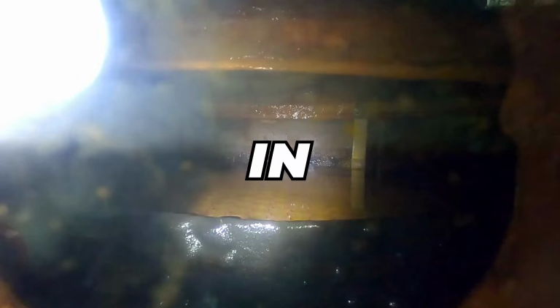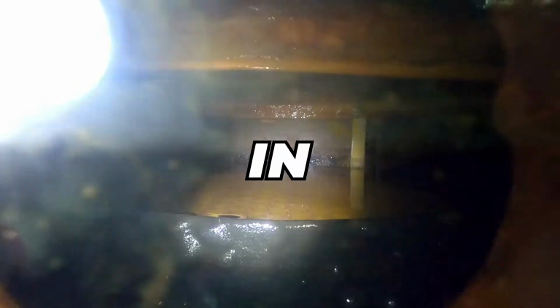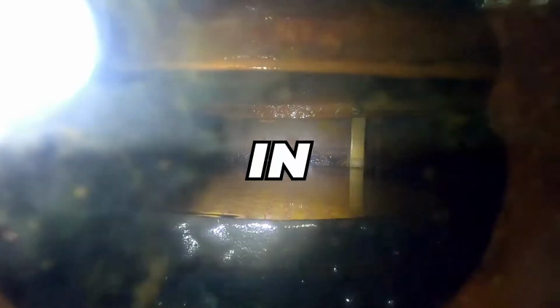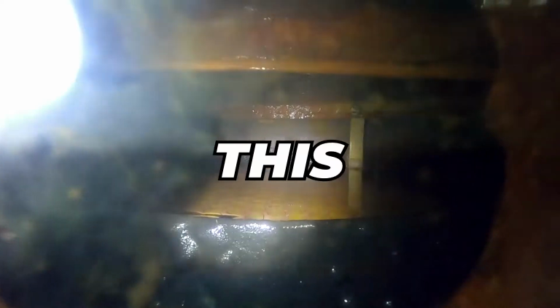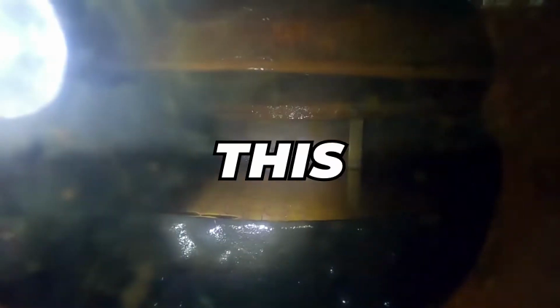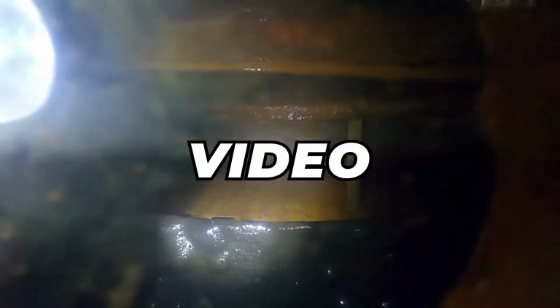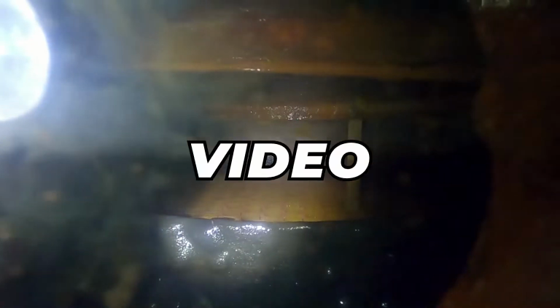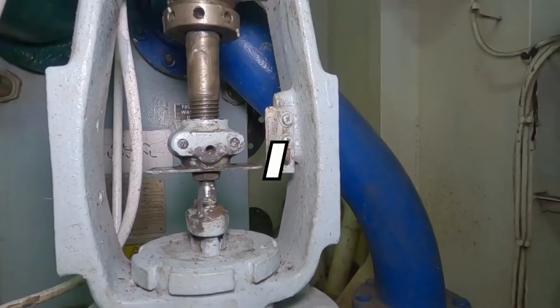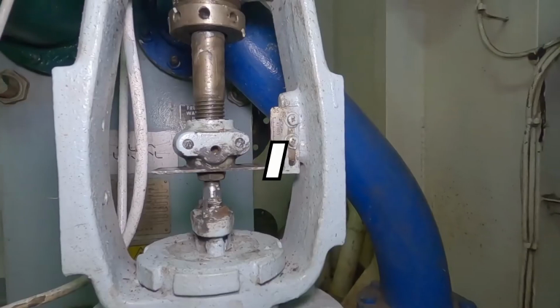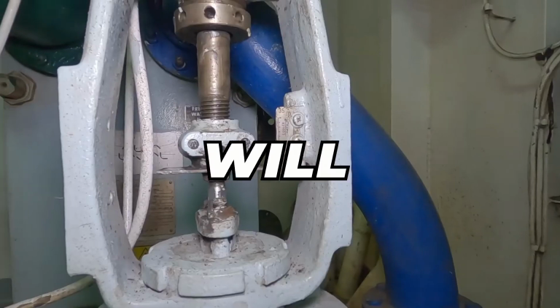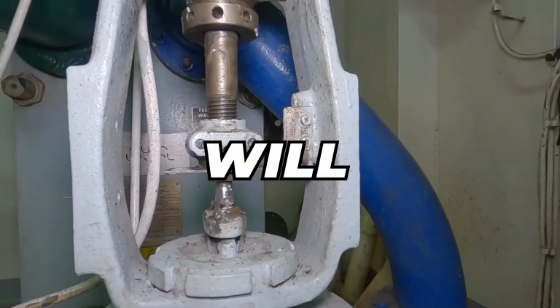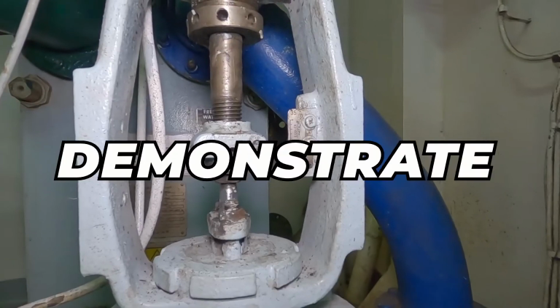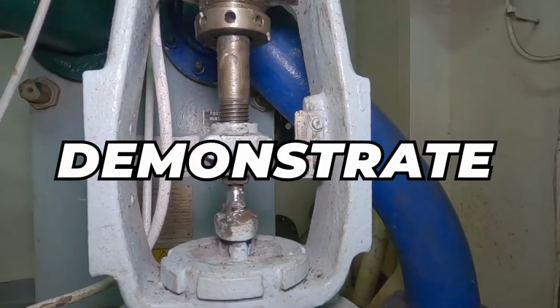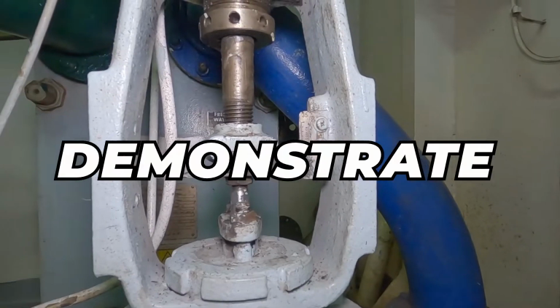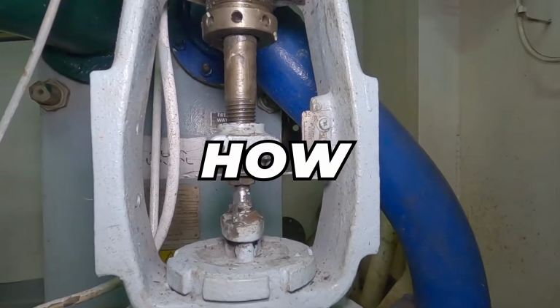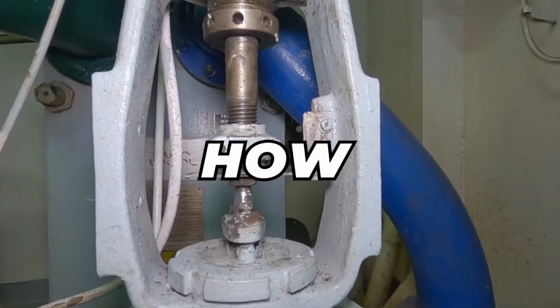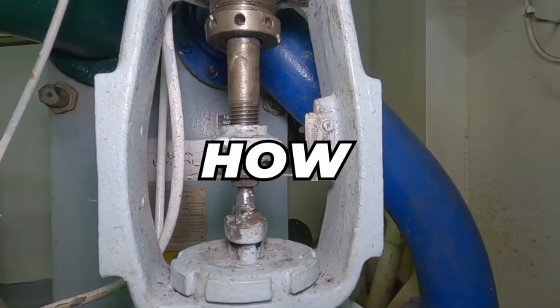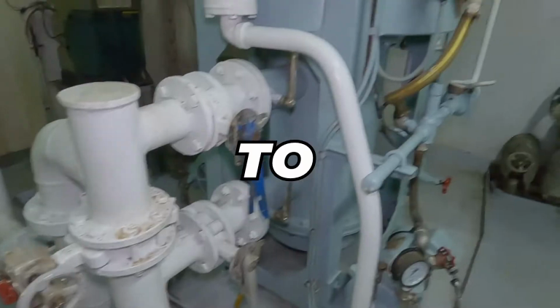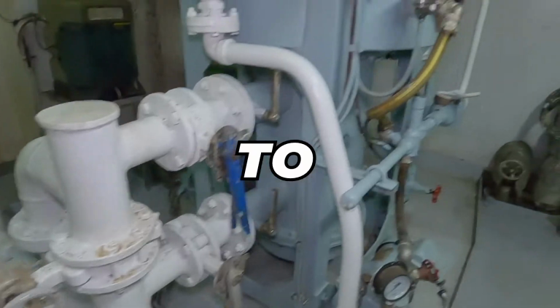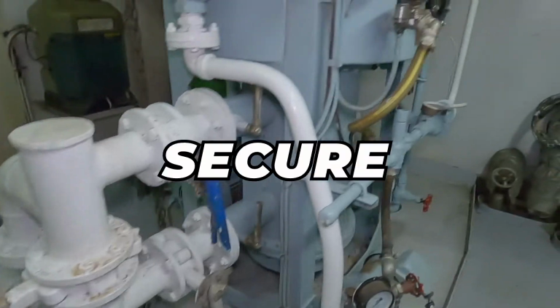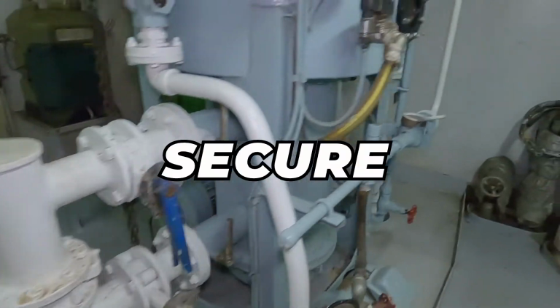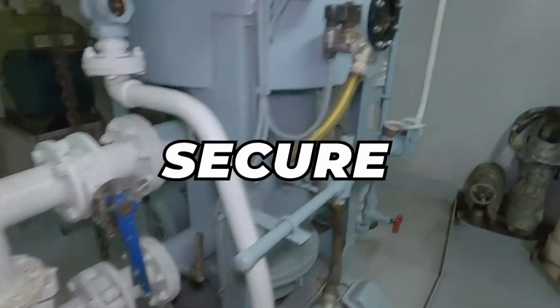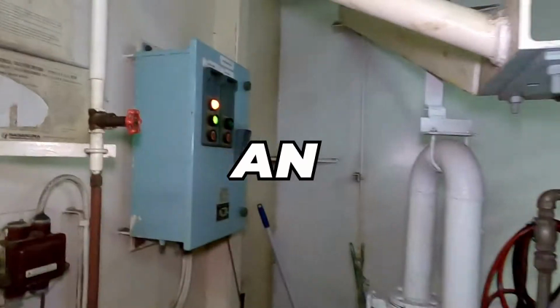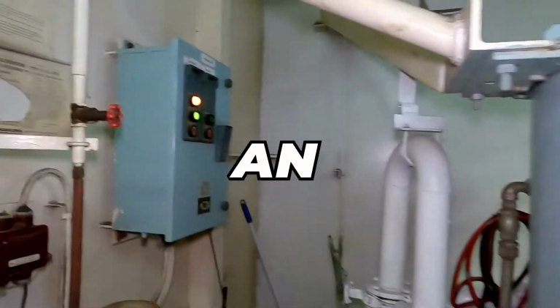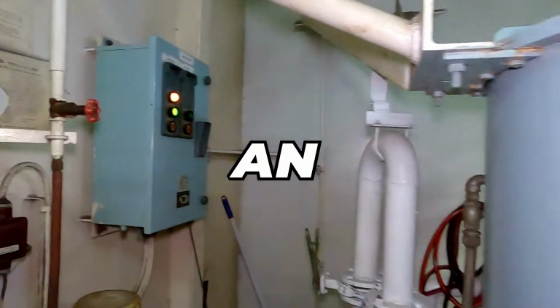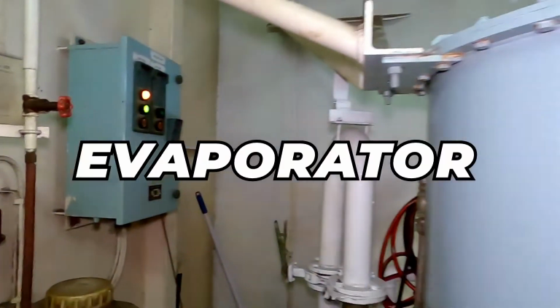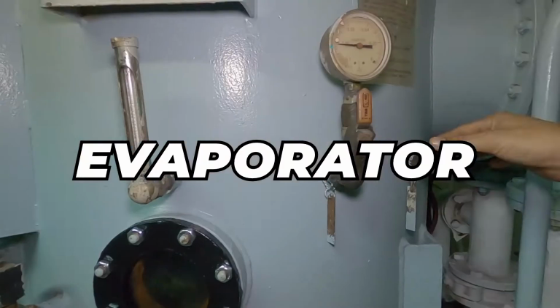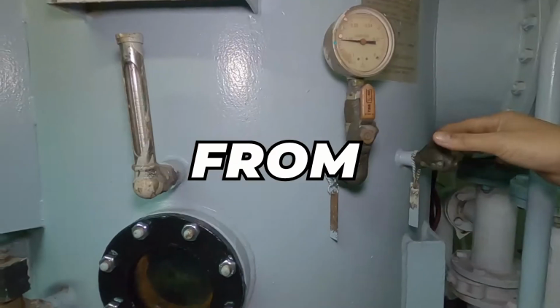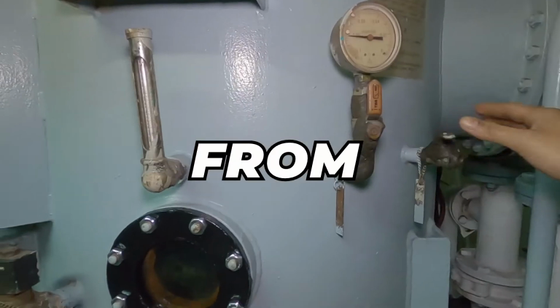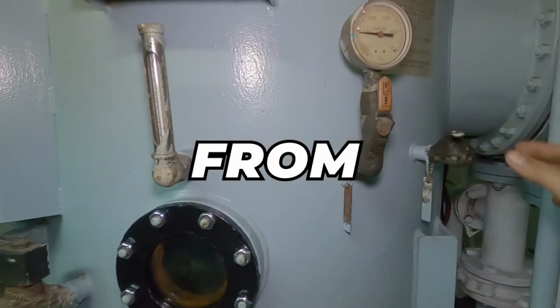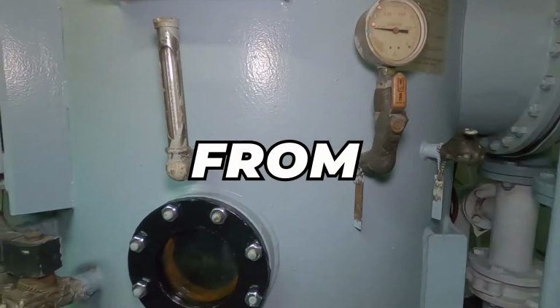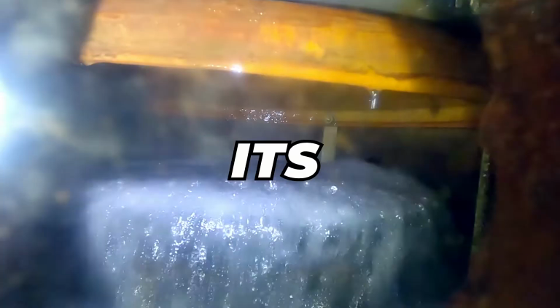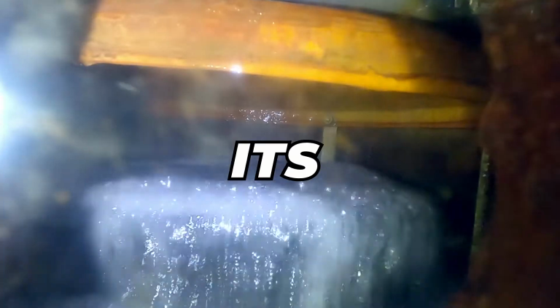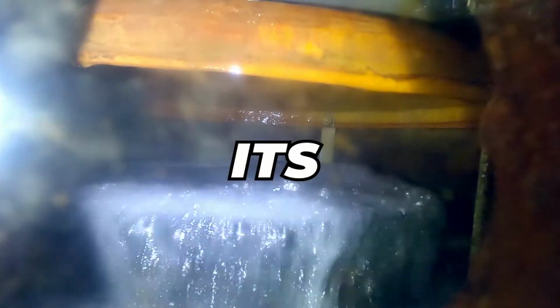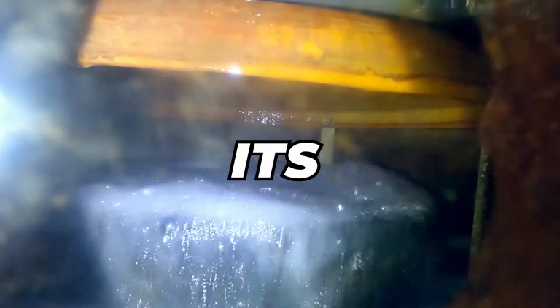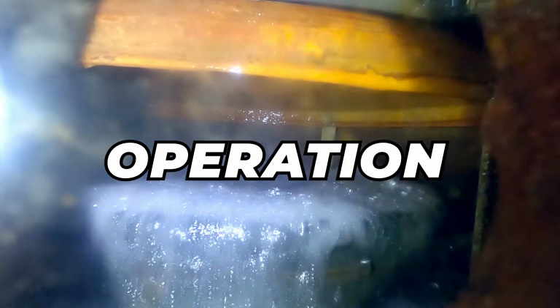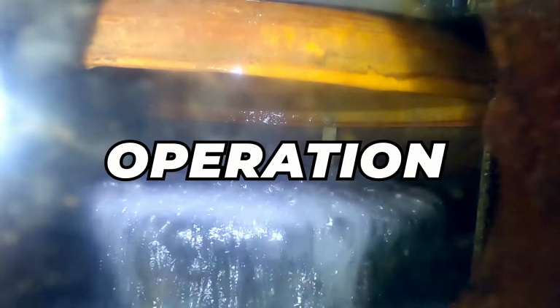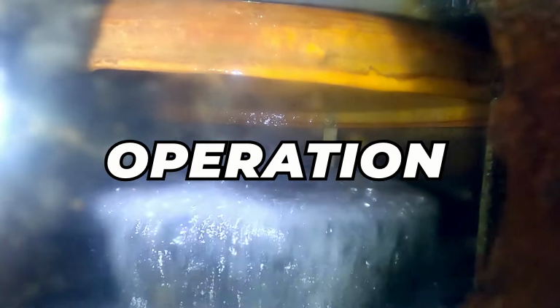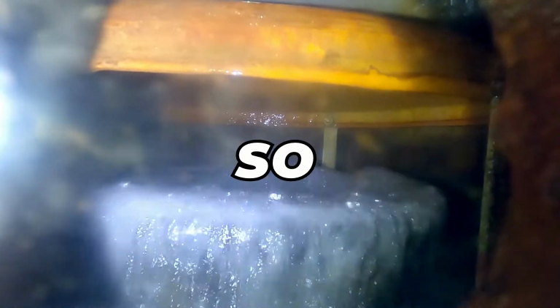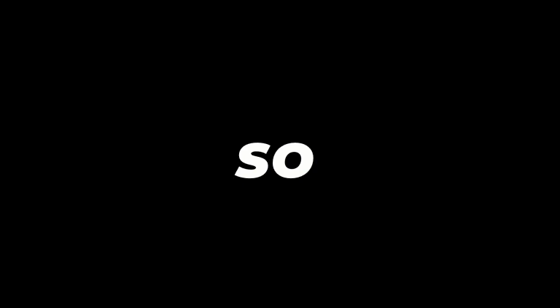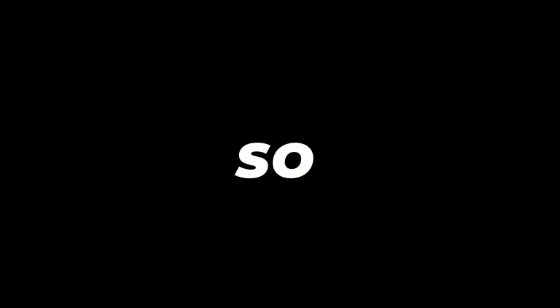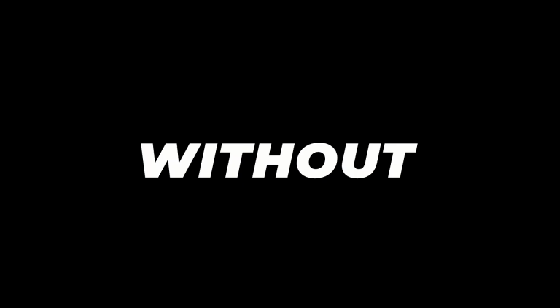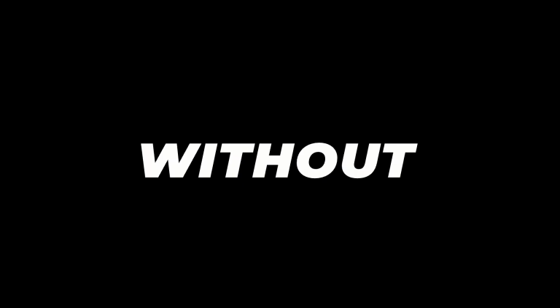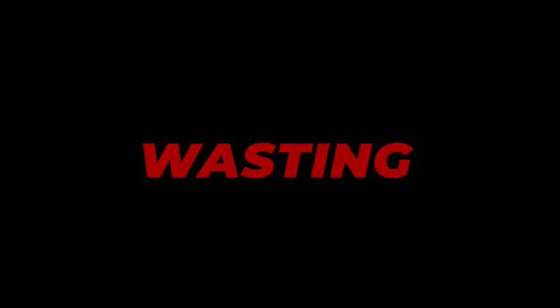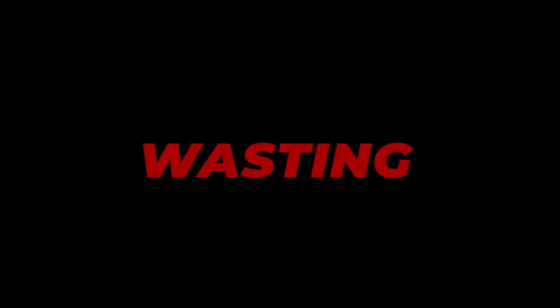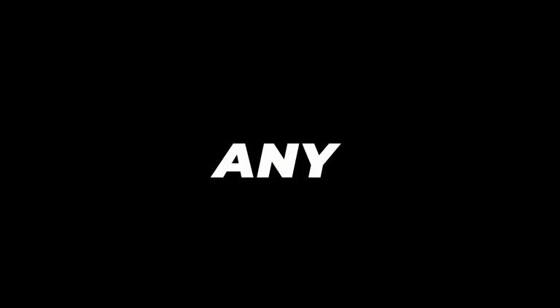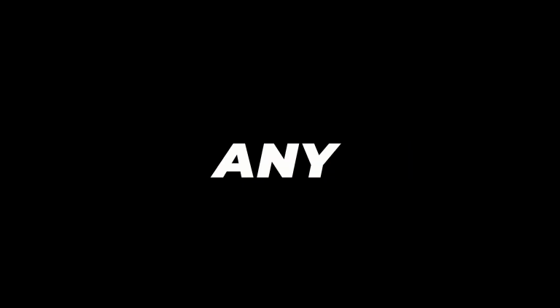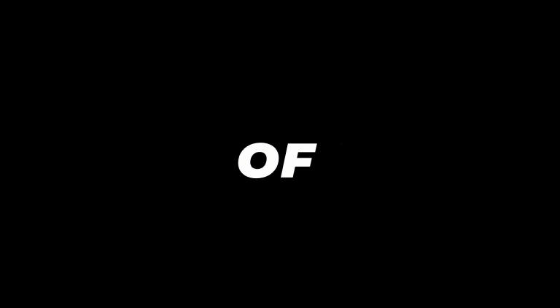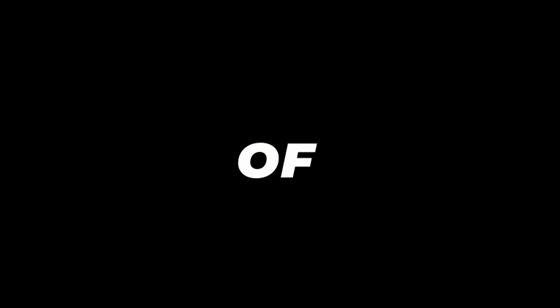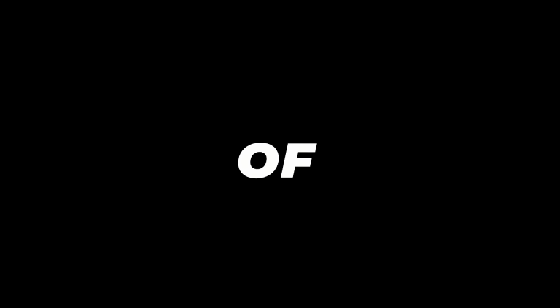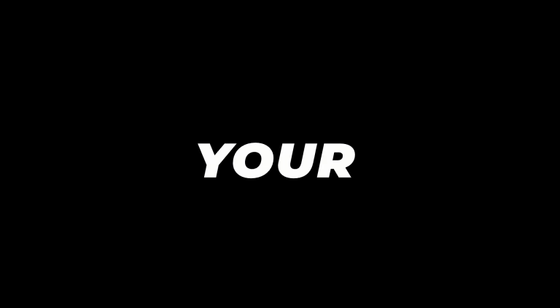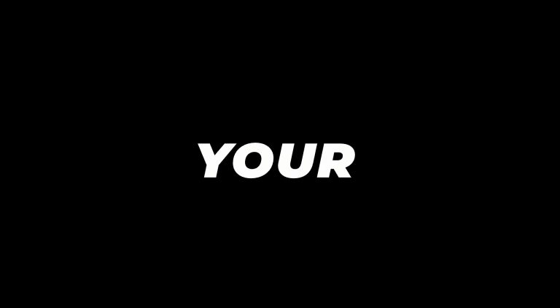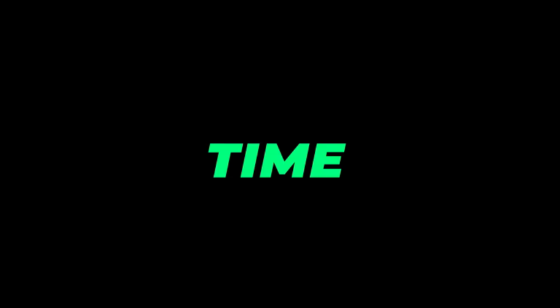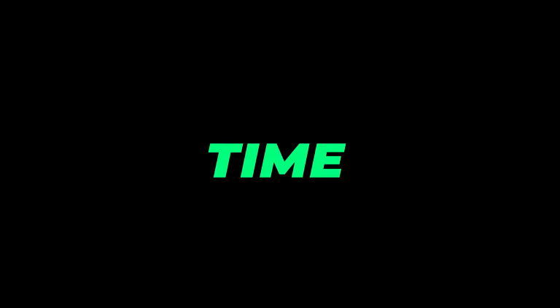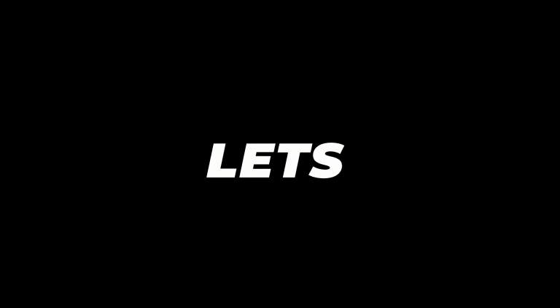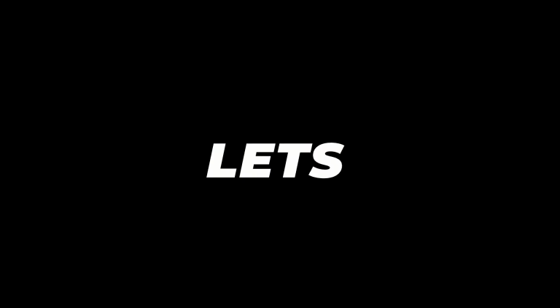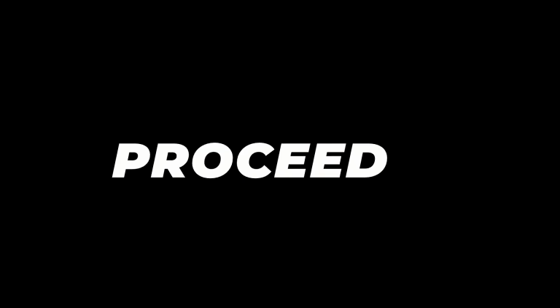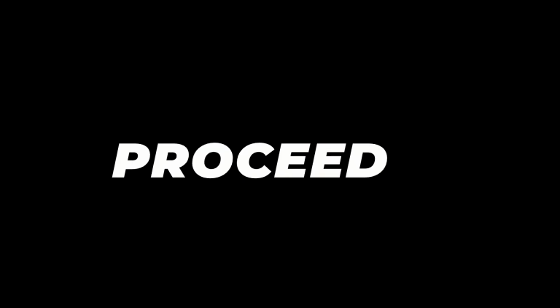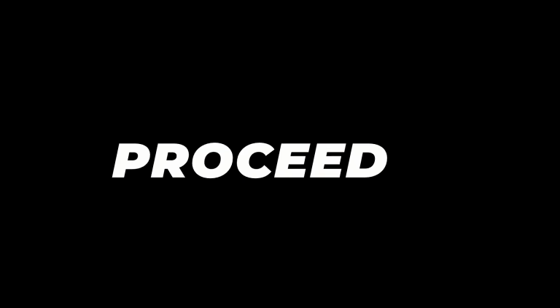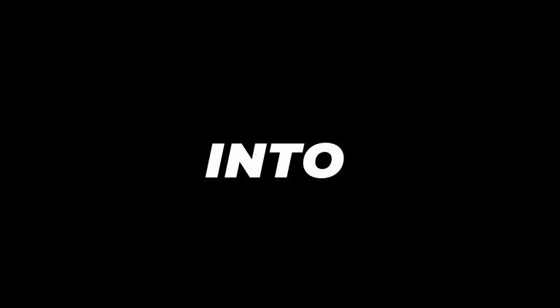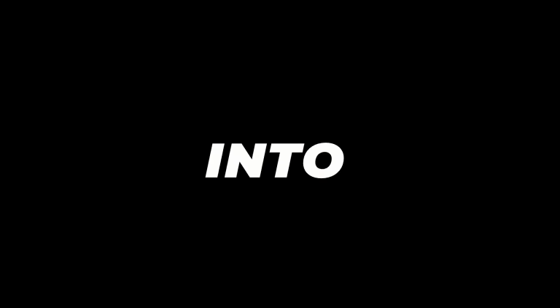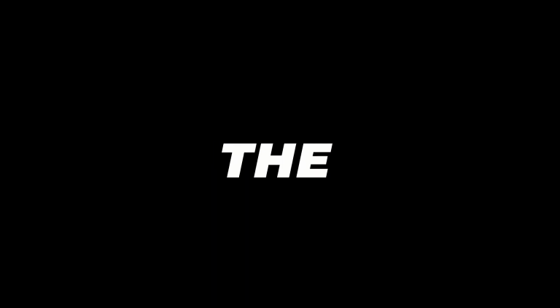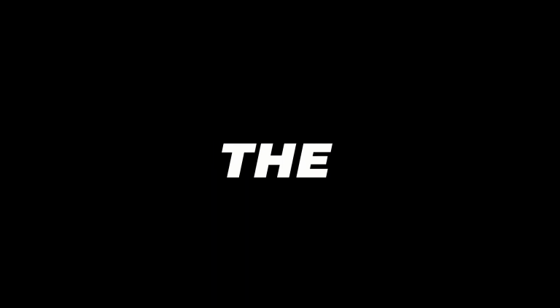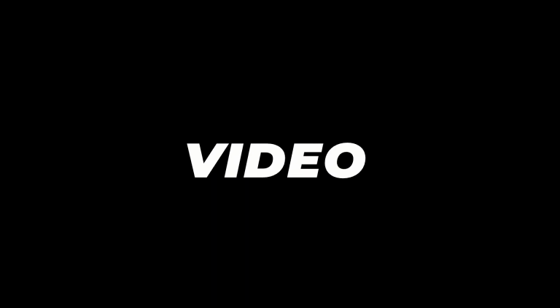In this video, I will demonstrate how to secure an evaporator from its operation. So without wasting any more time, let's proceed to the video.